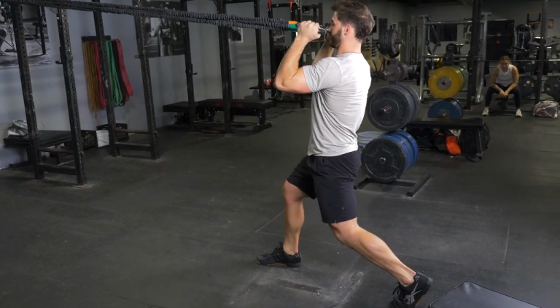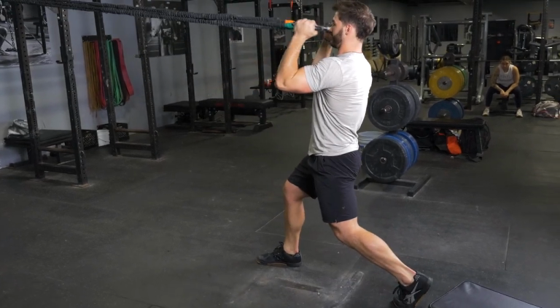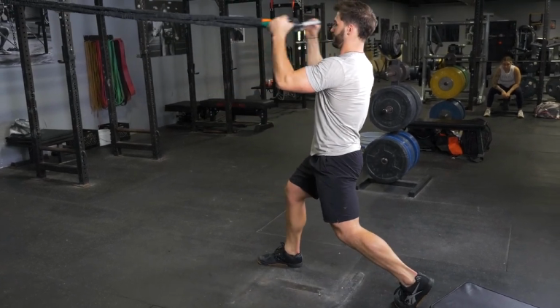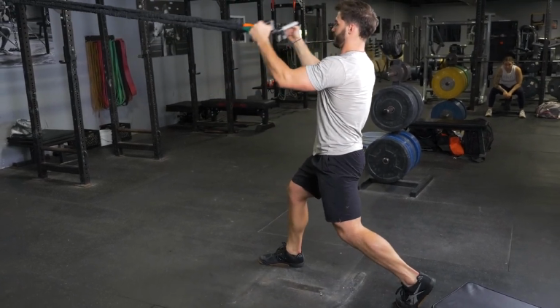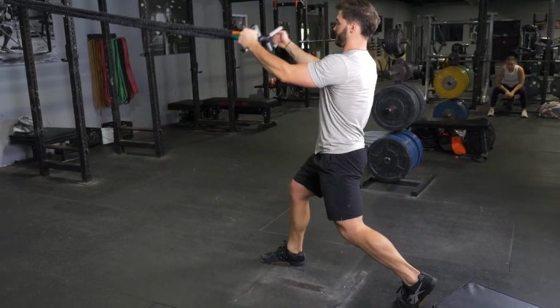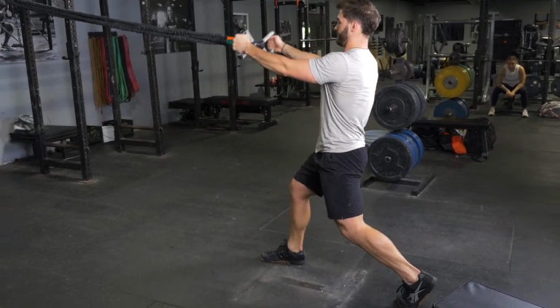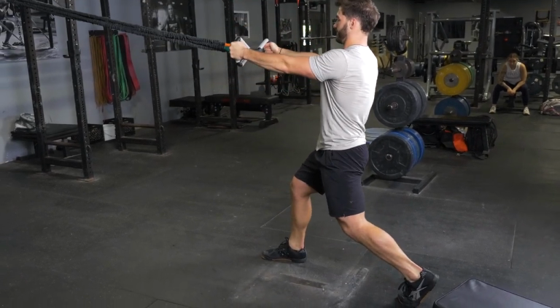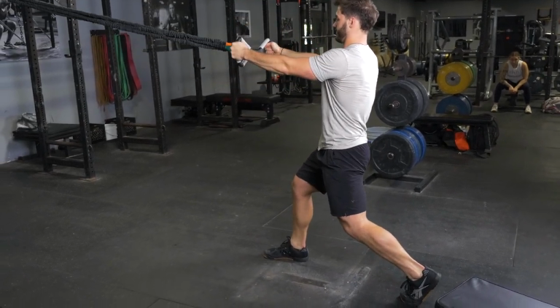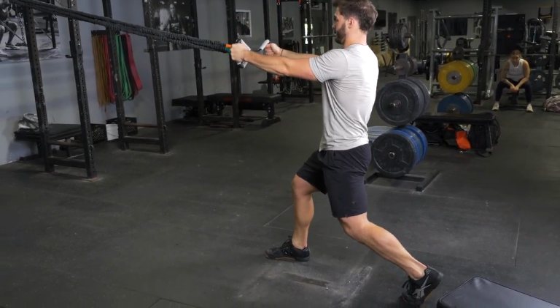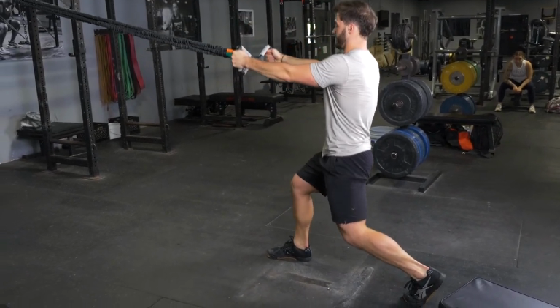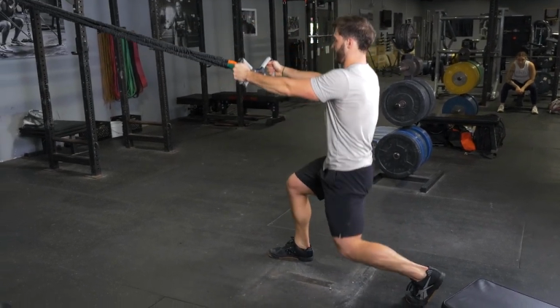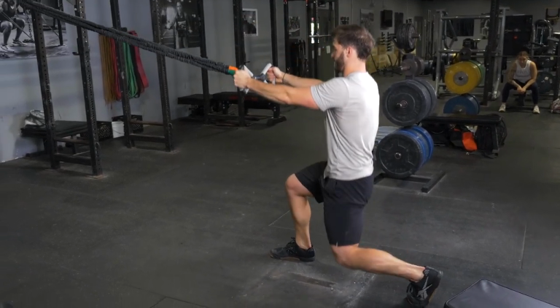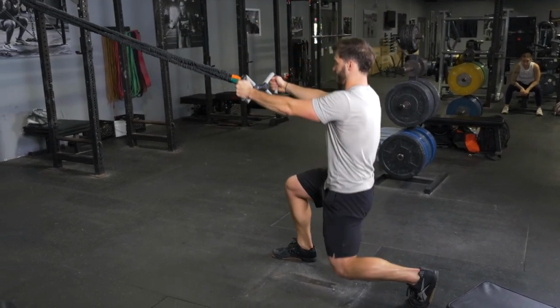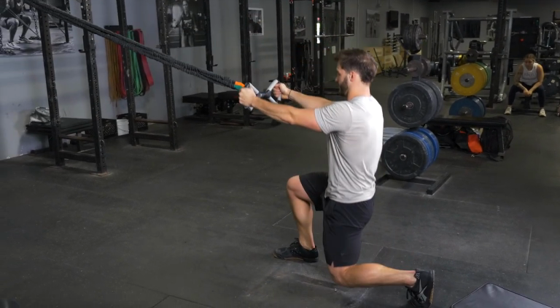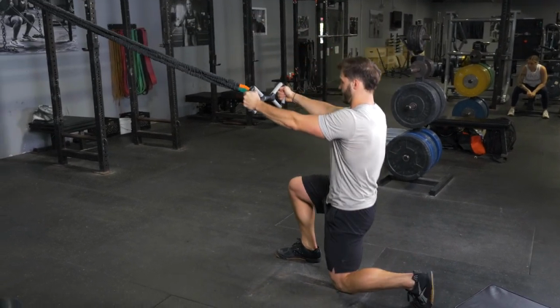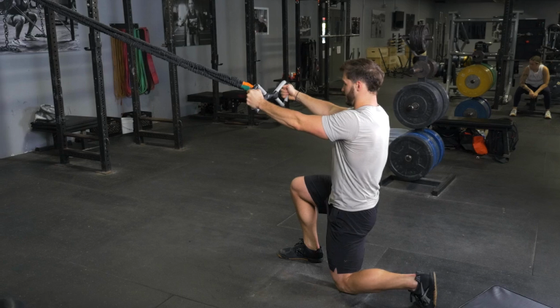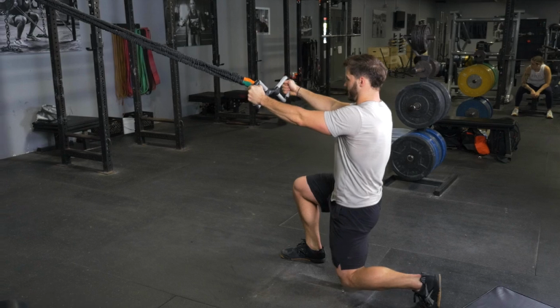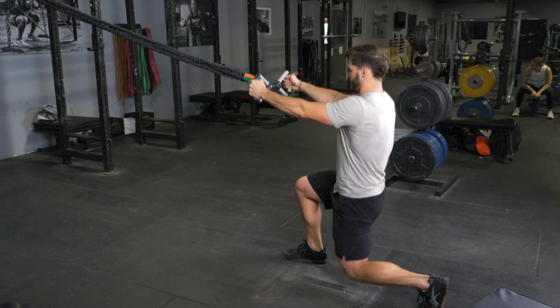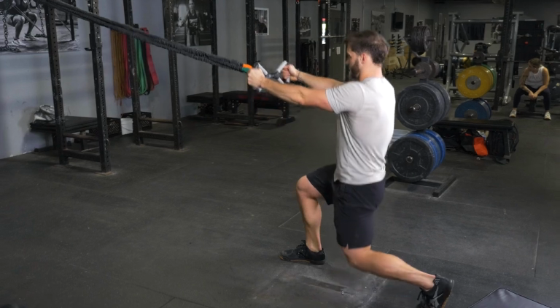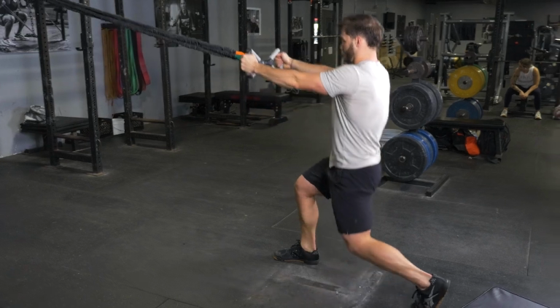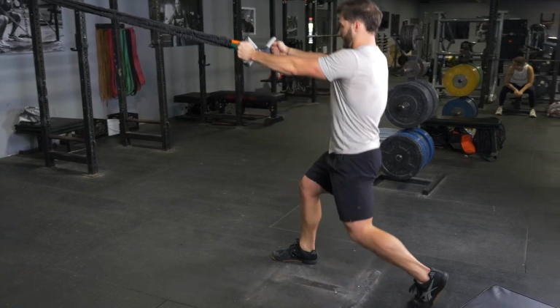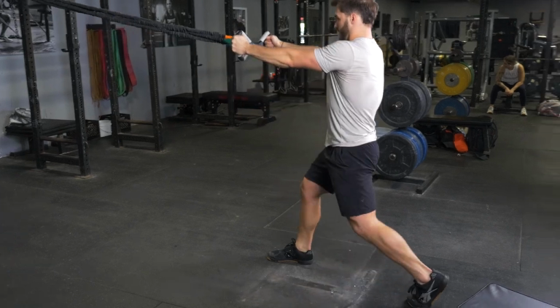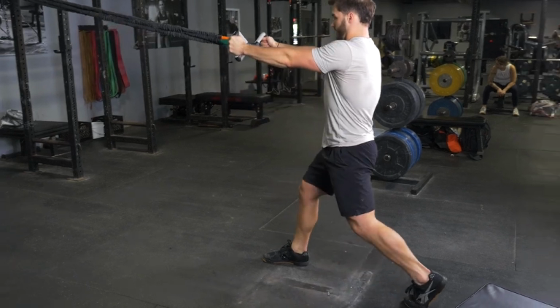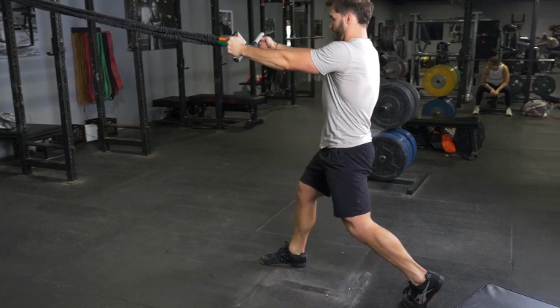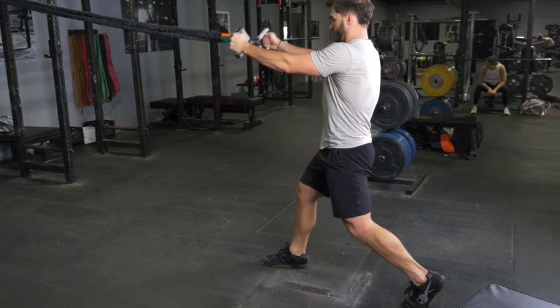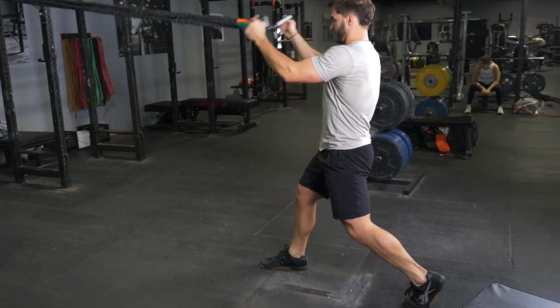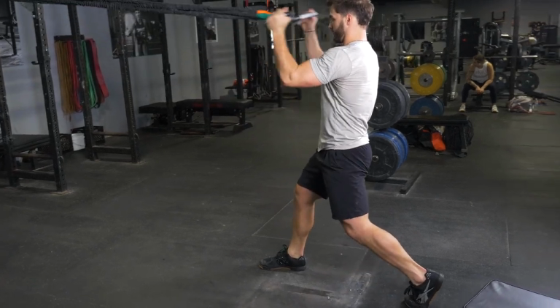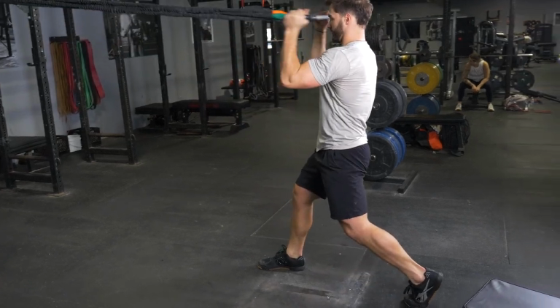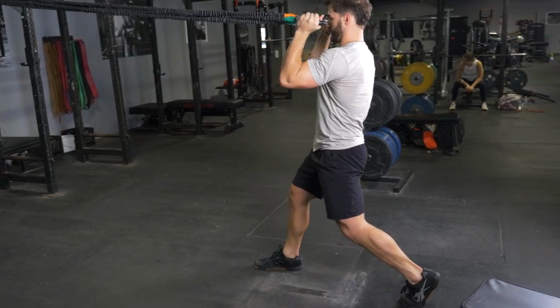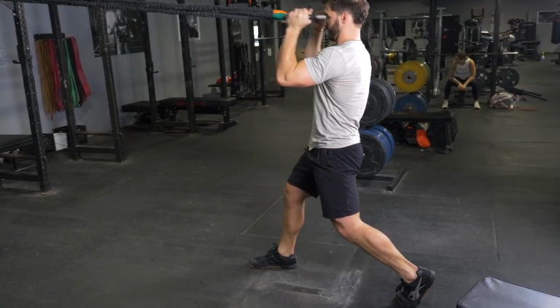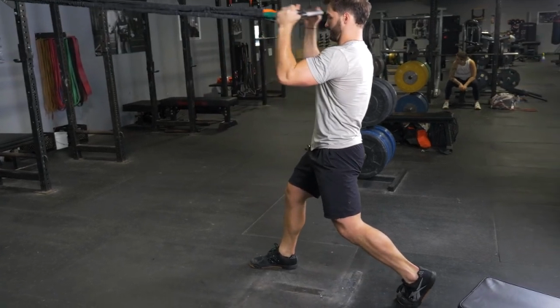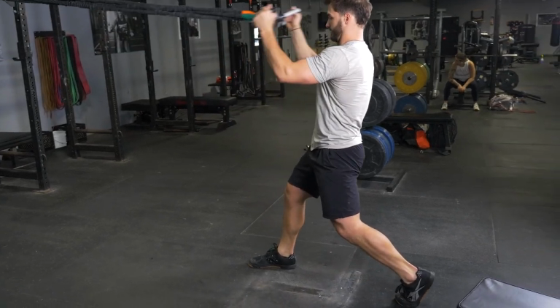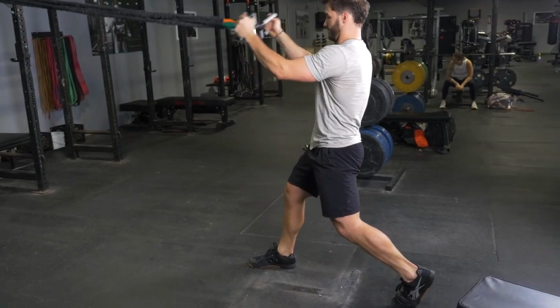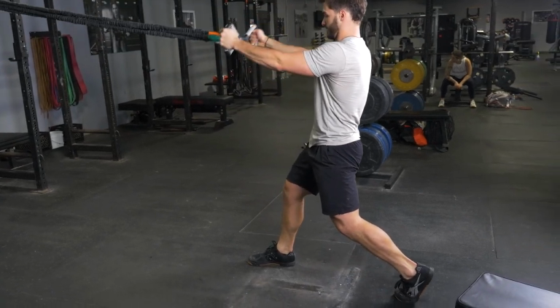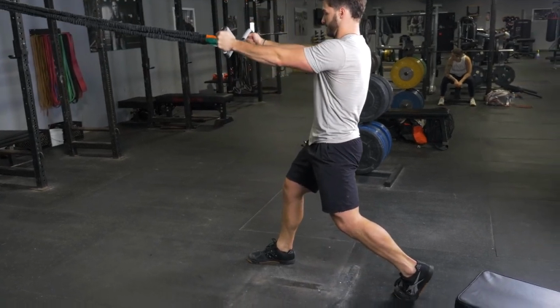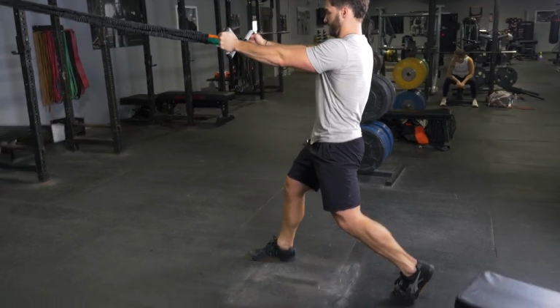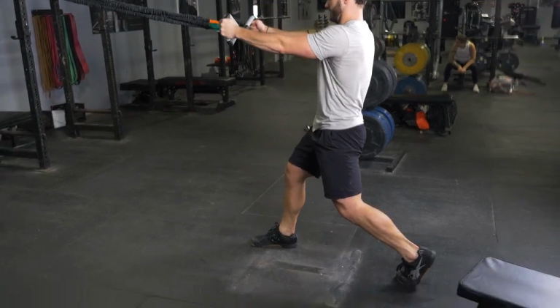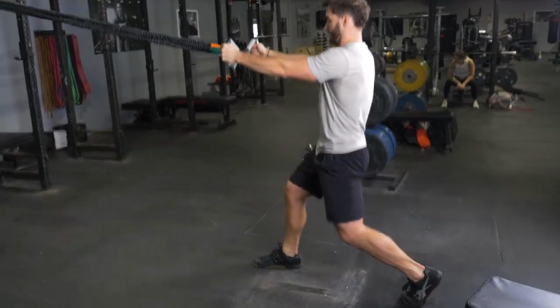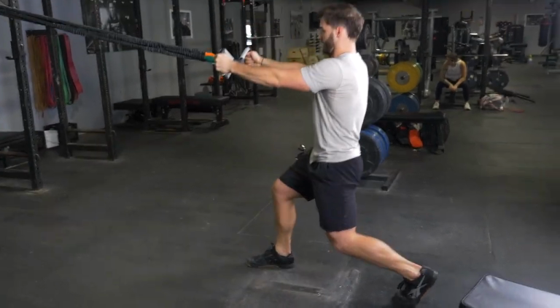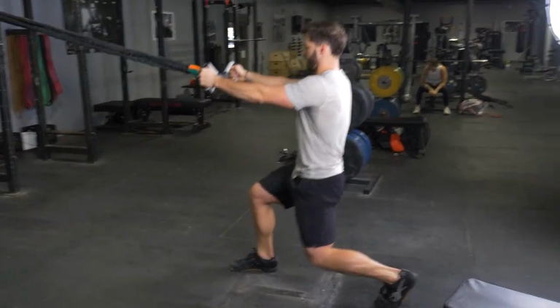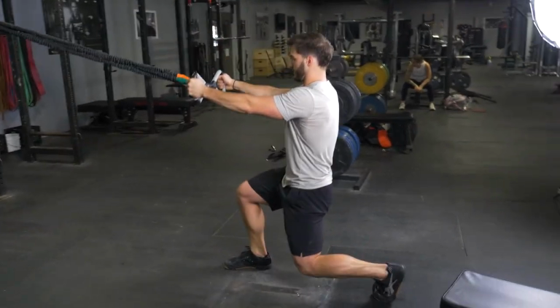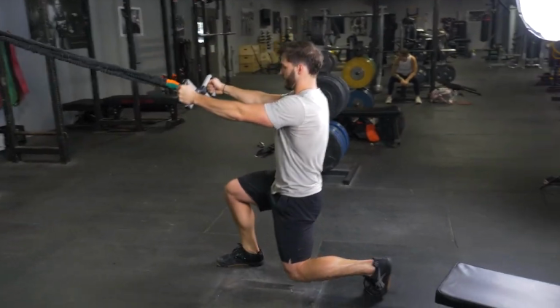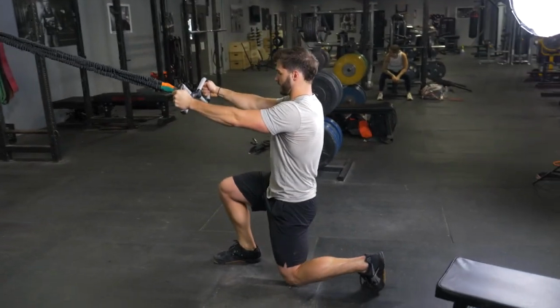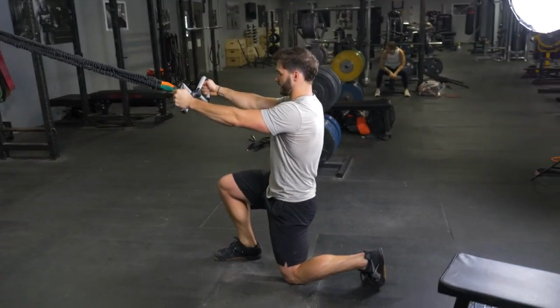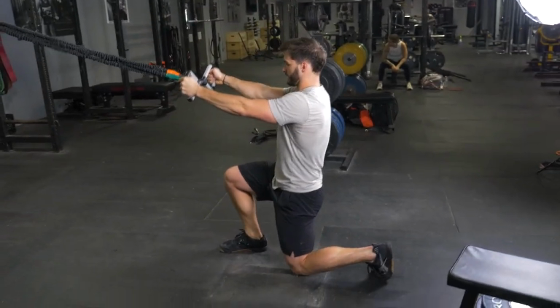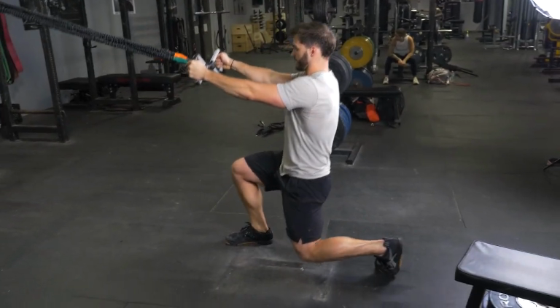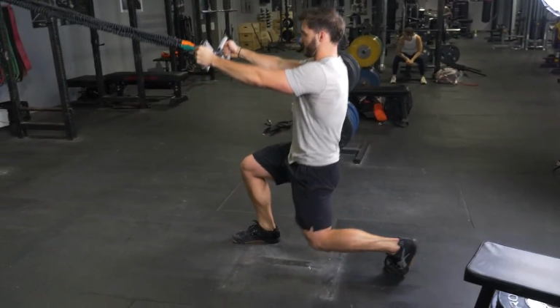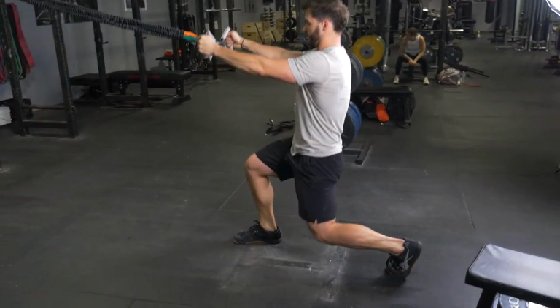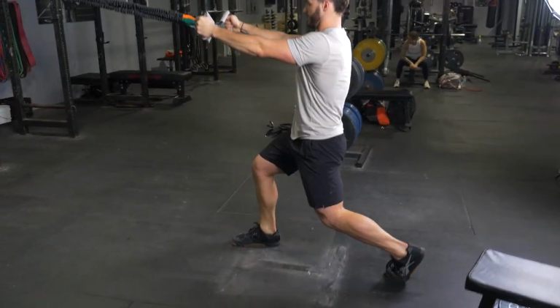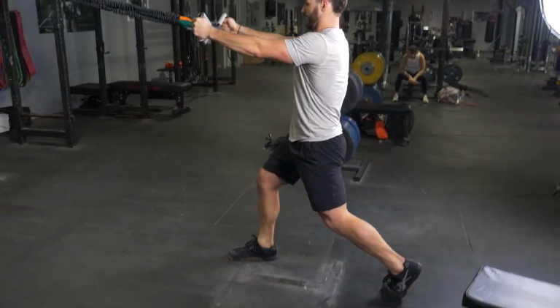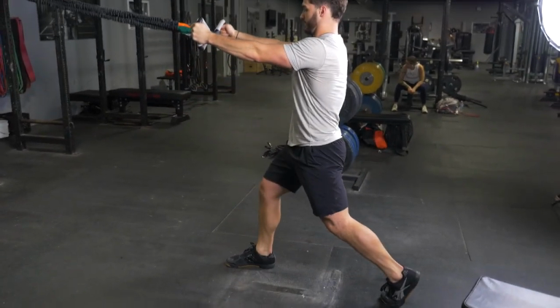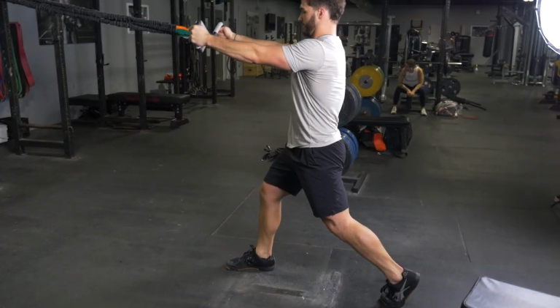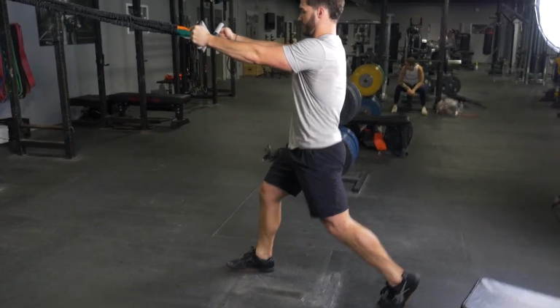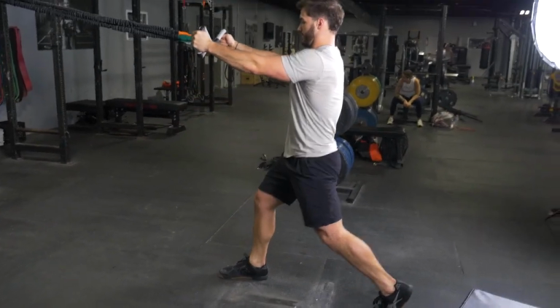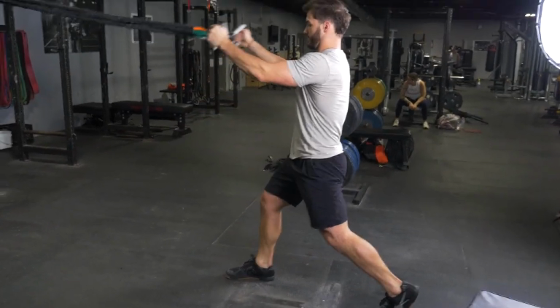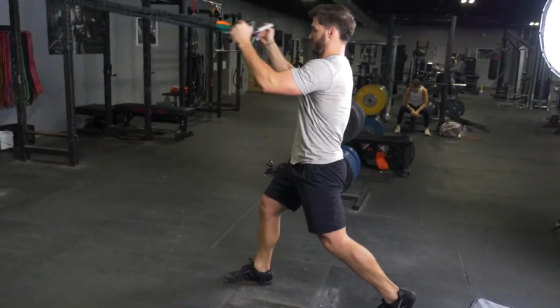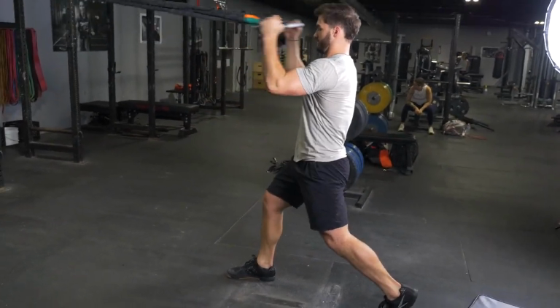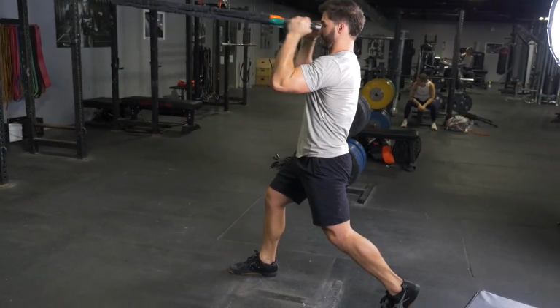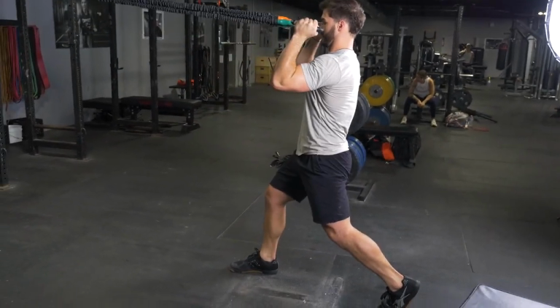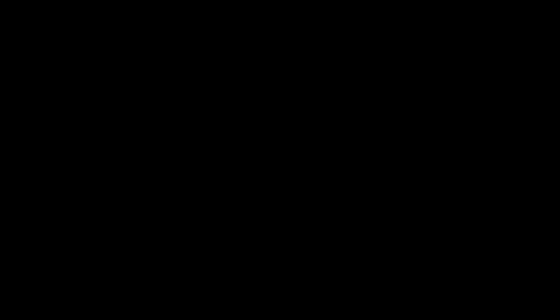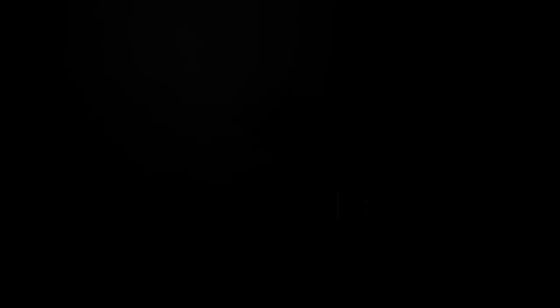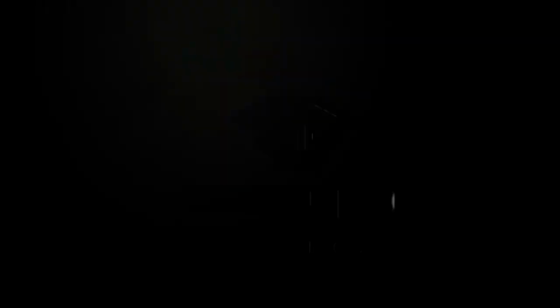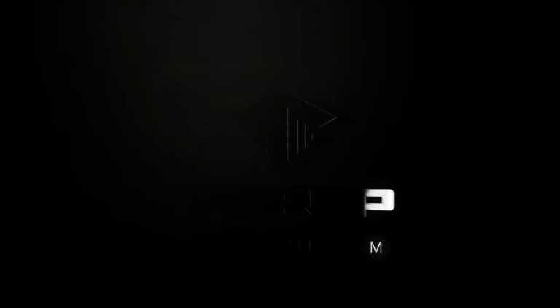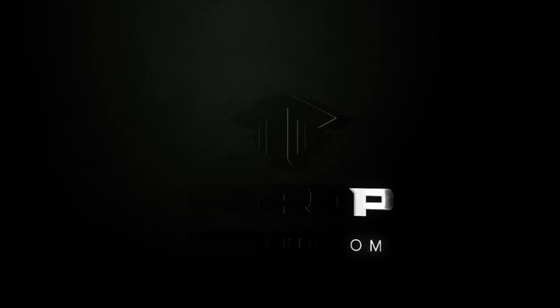Stand back up, then curl your hands towards your forehead and extend your arms back out. Repeat the exercise.